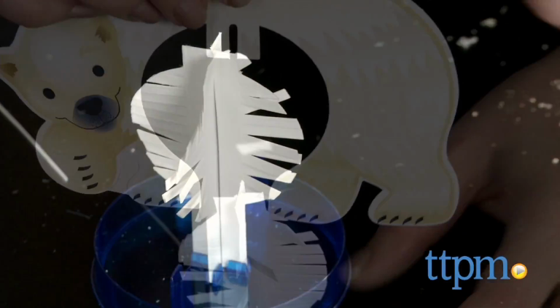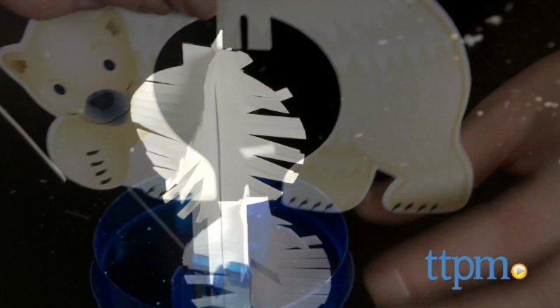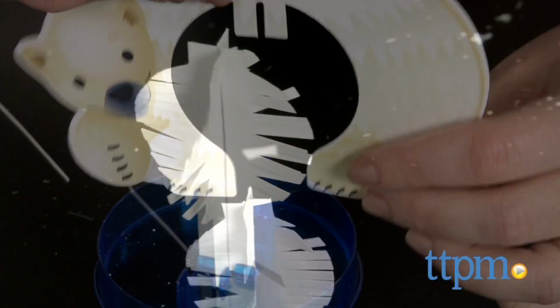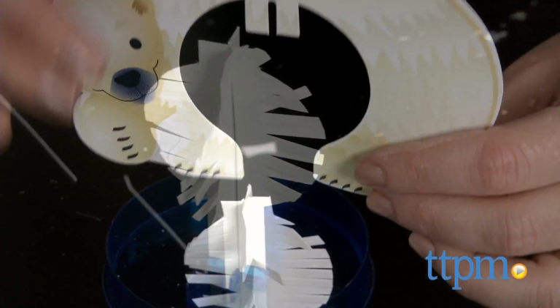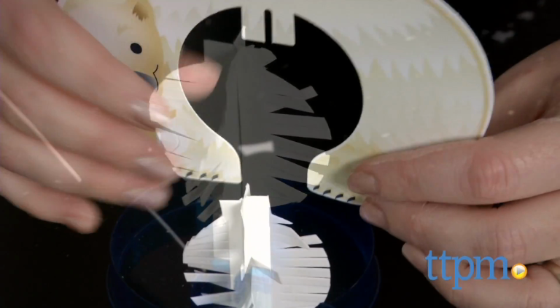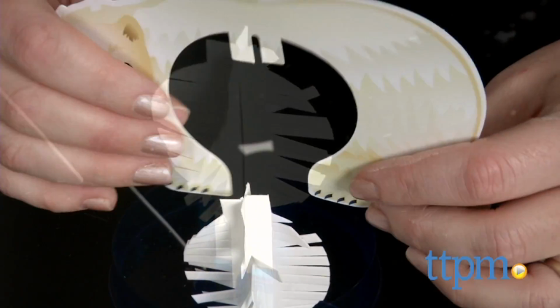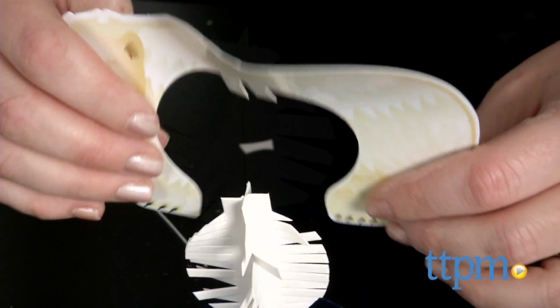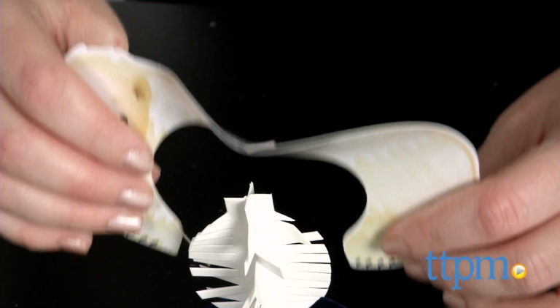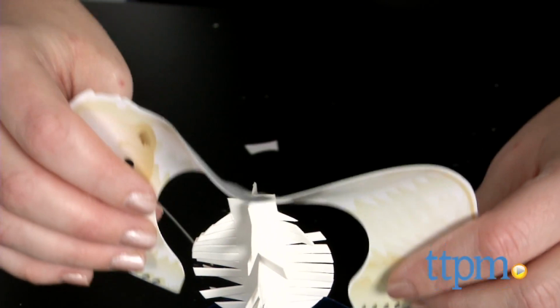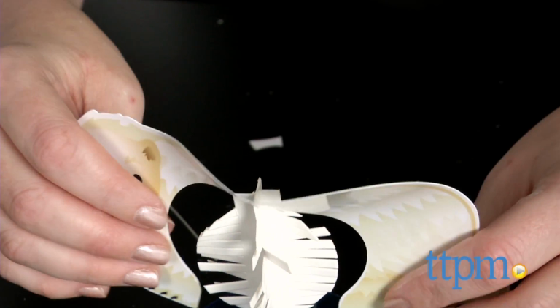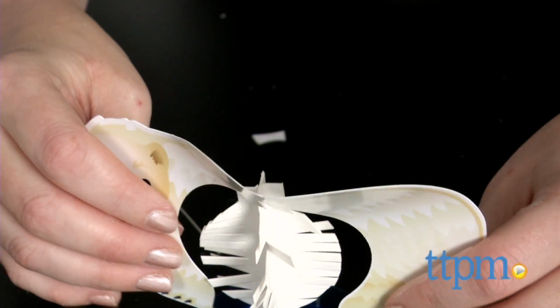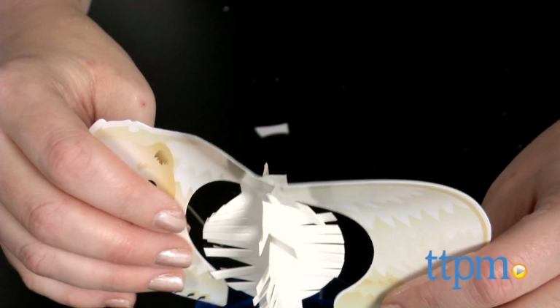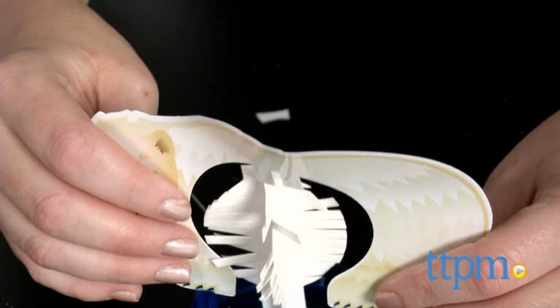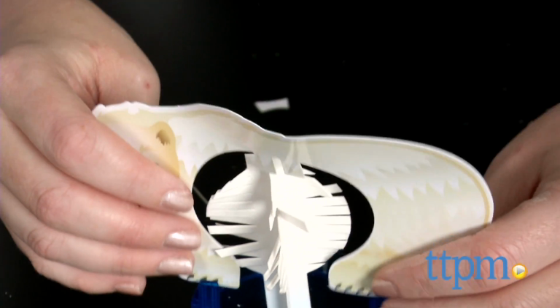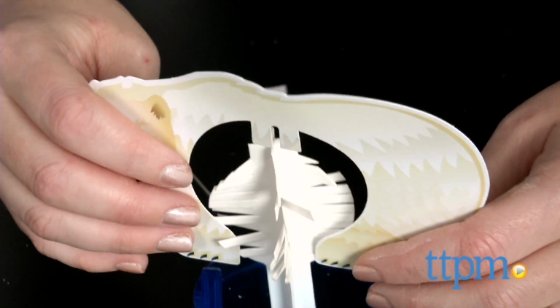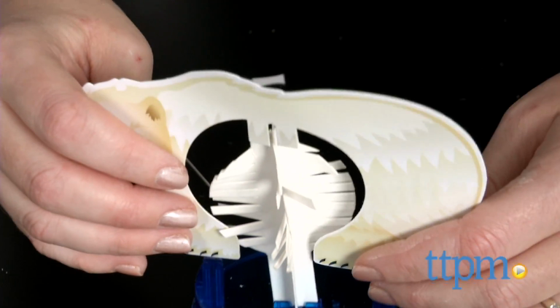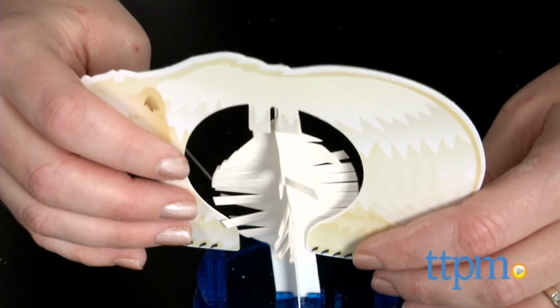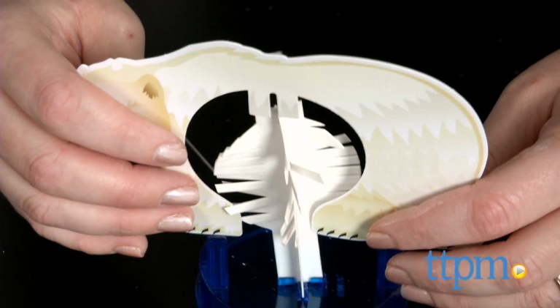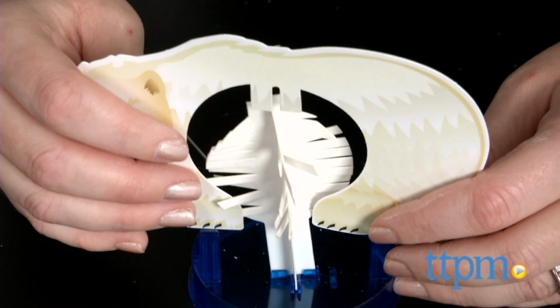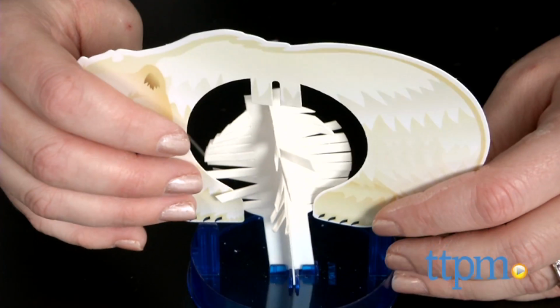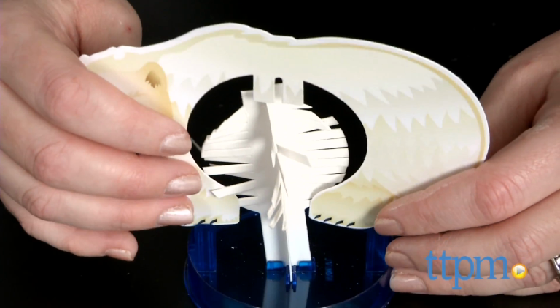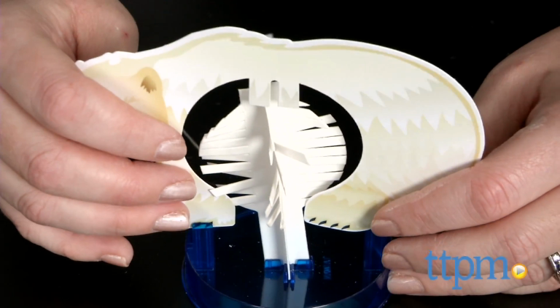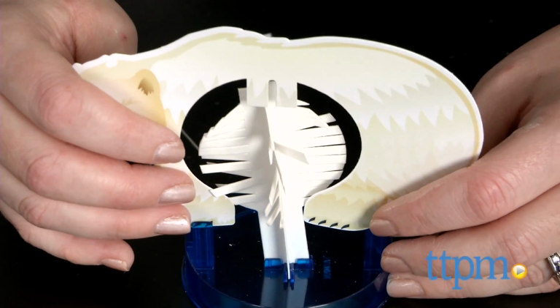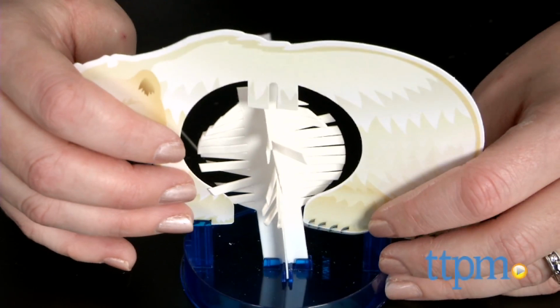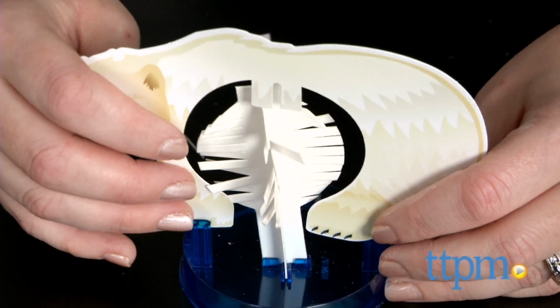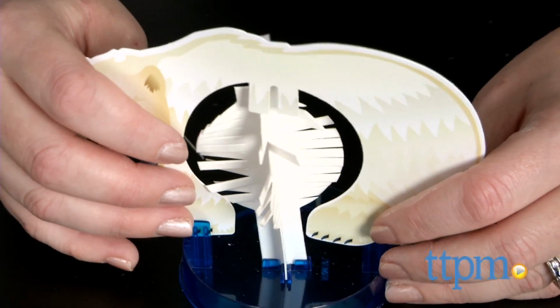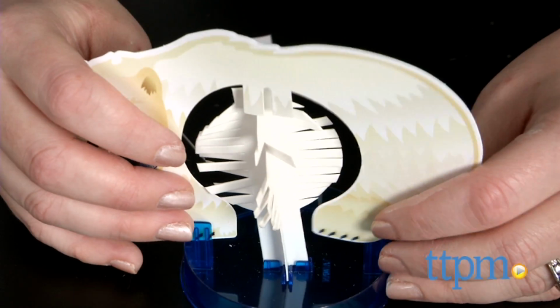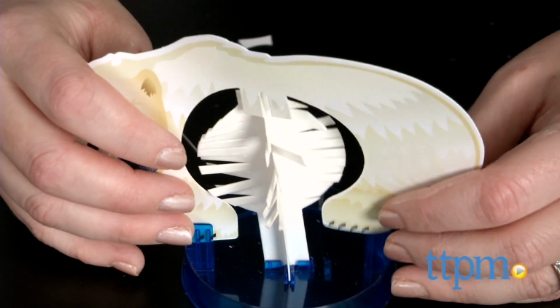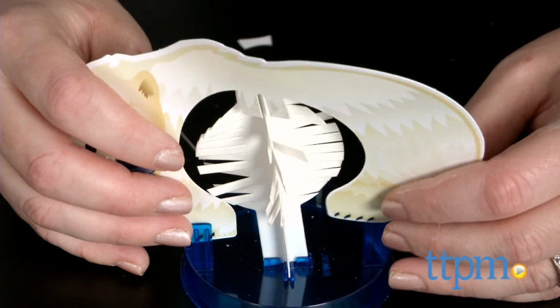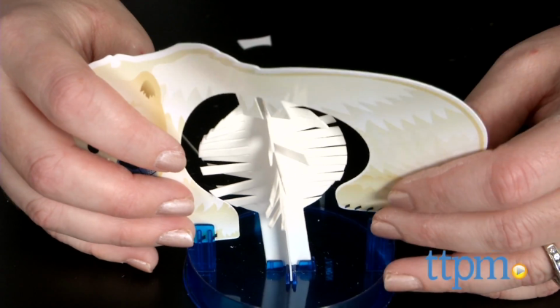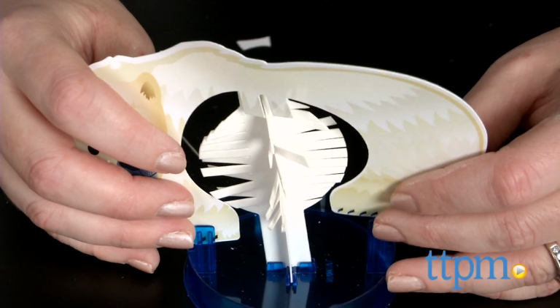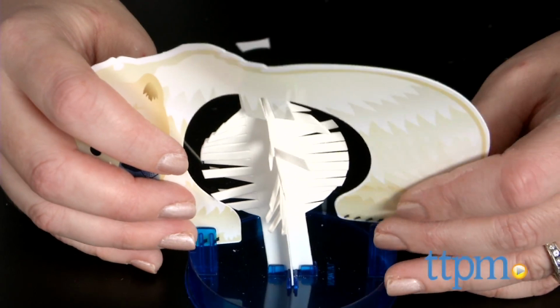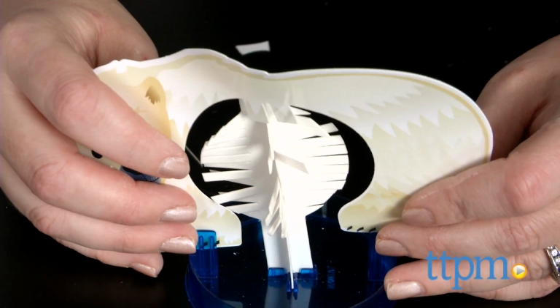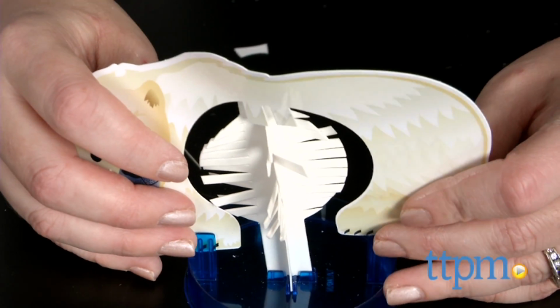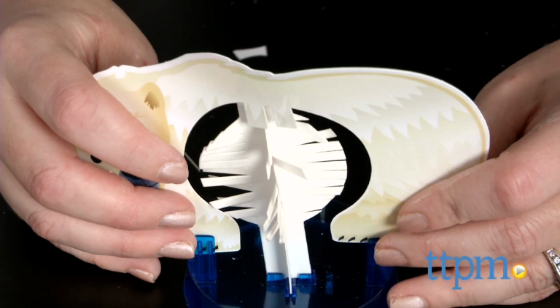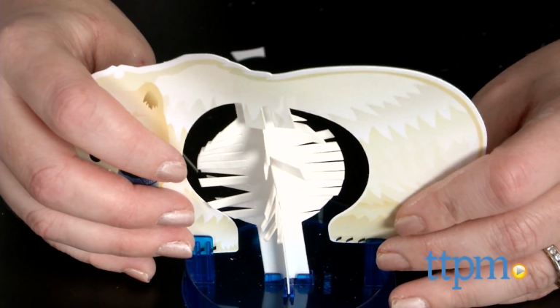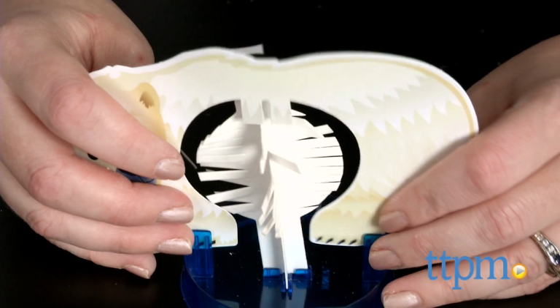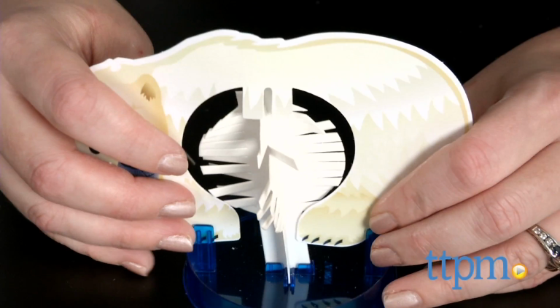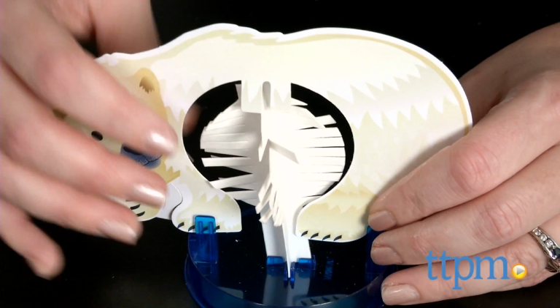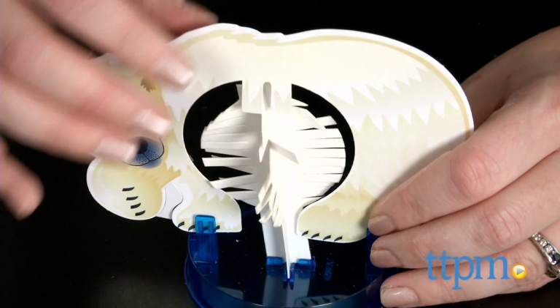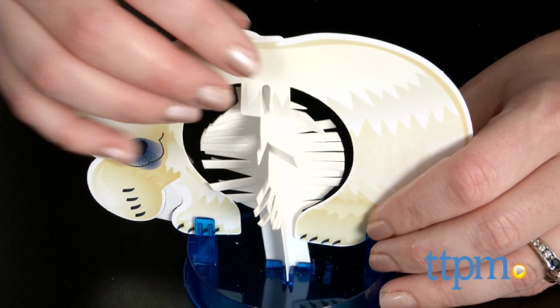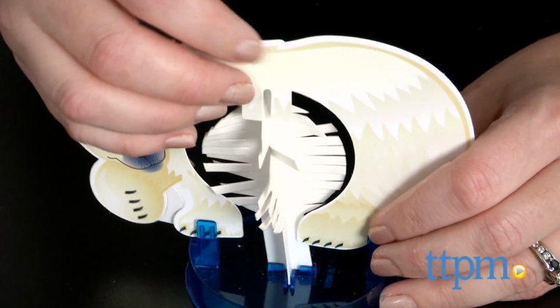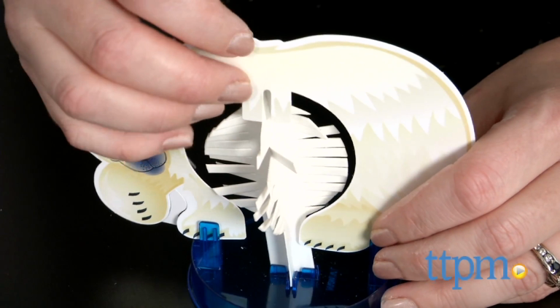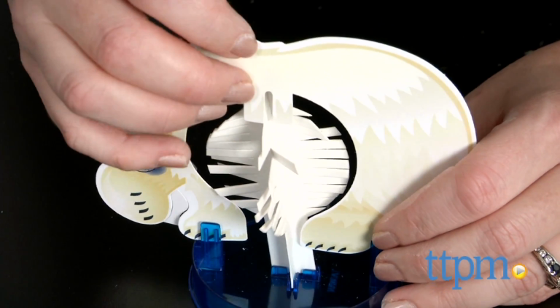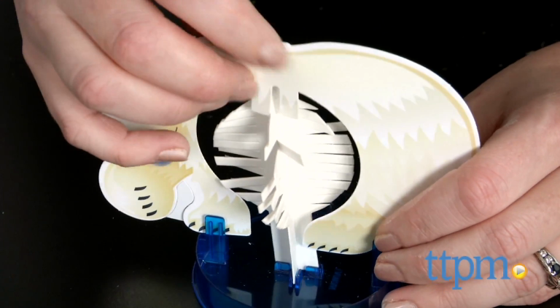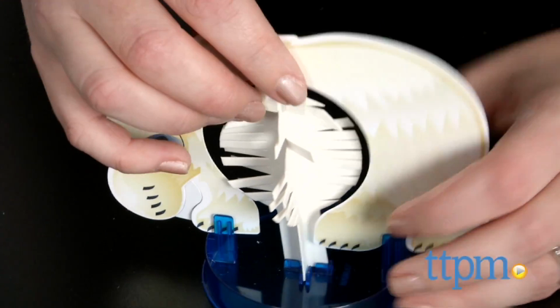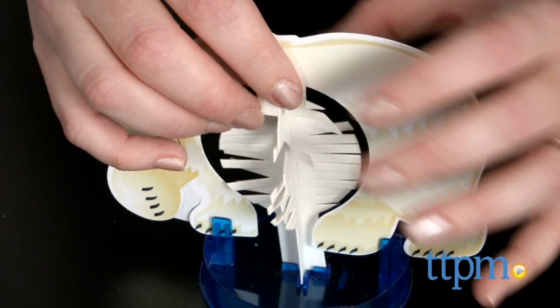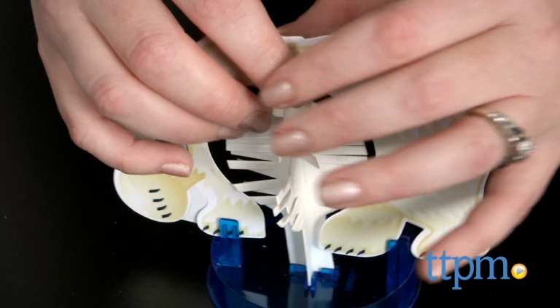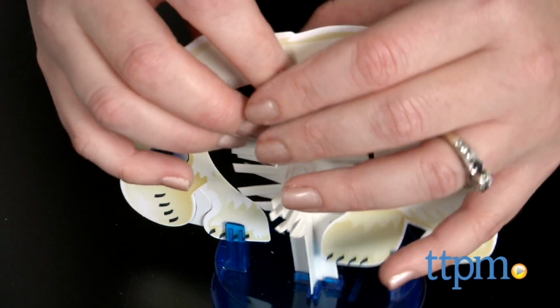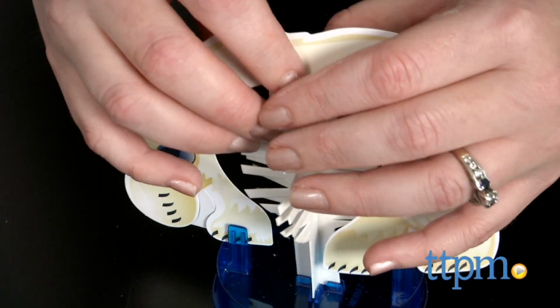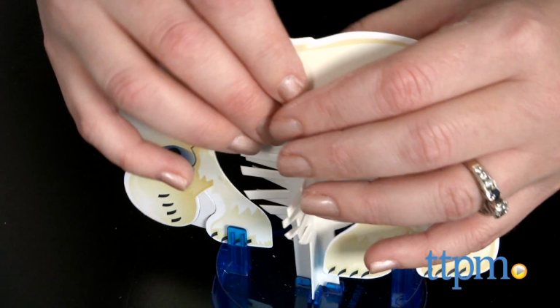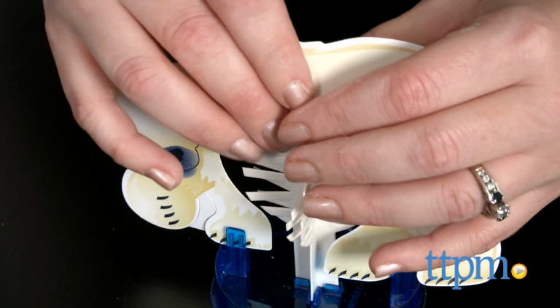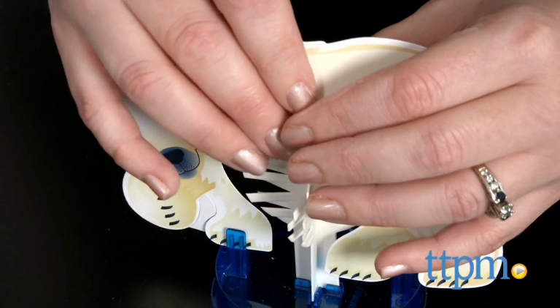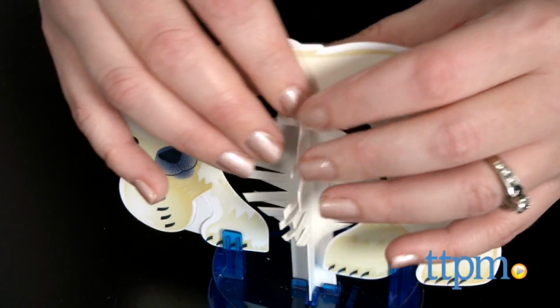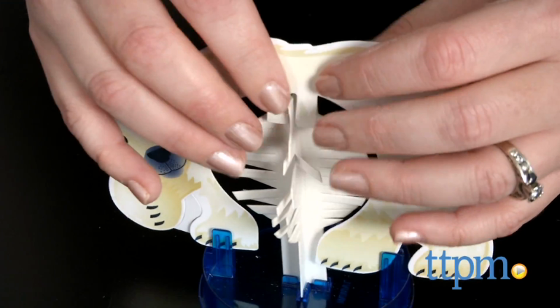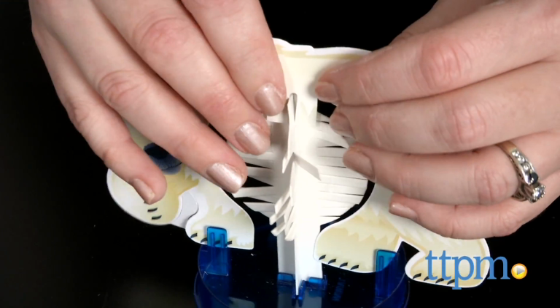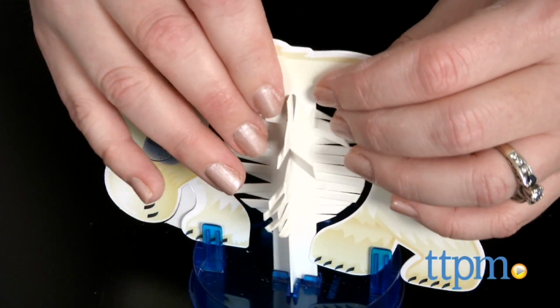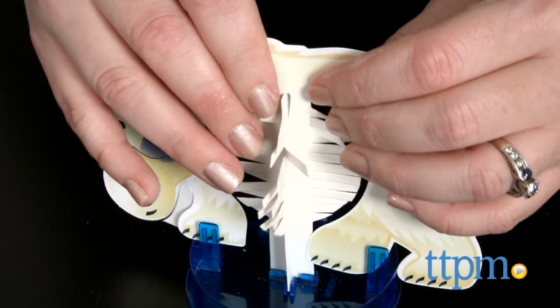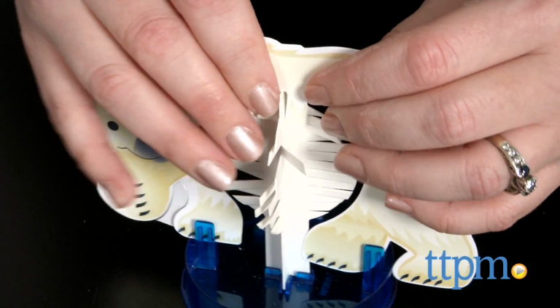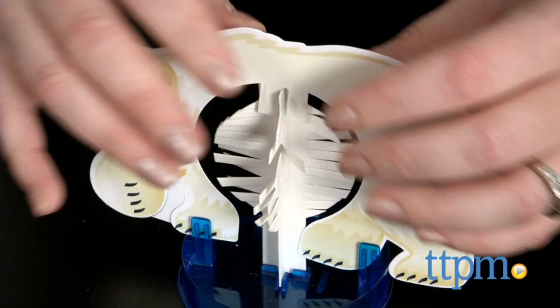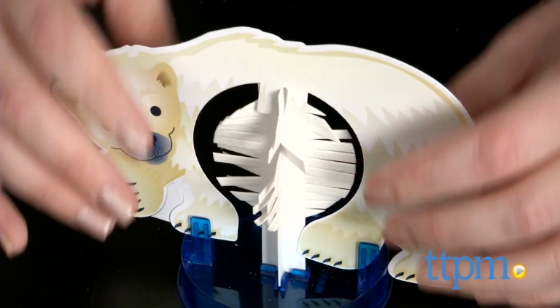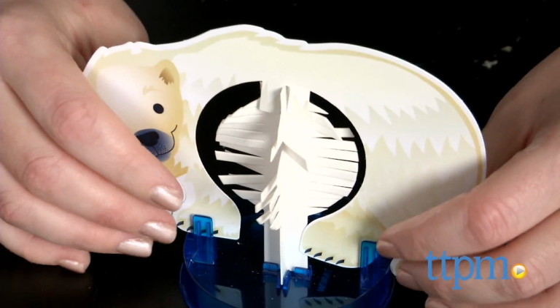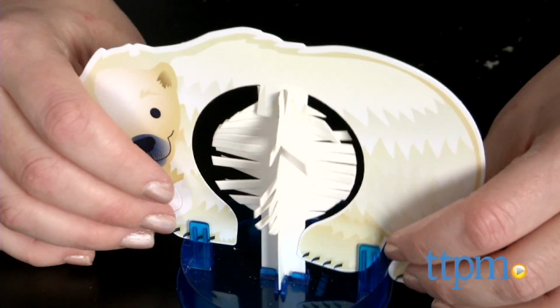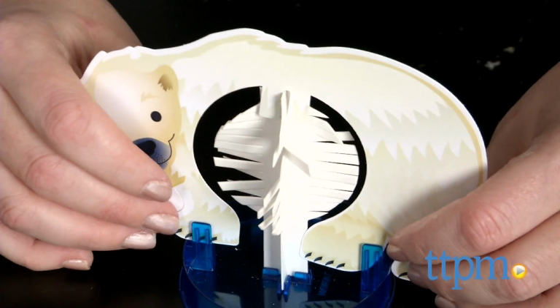Through the play, kids are introduced to how and why crystals form, and they even get a Crystal Scientist Achievement Badge sticker to wear.